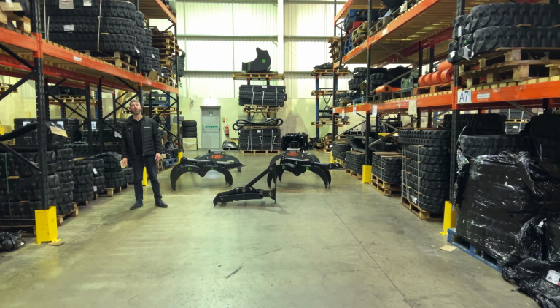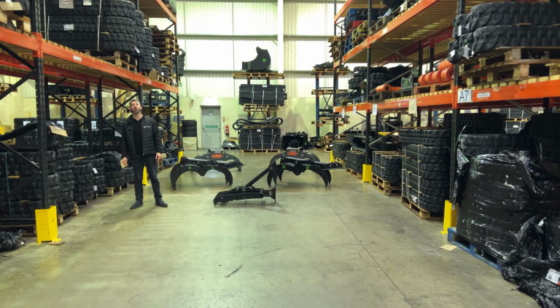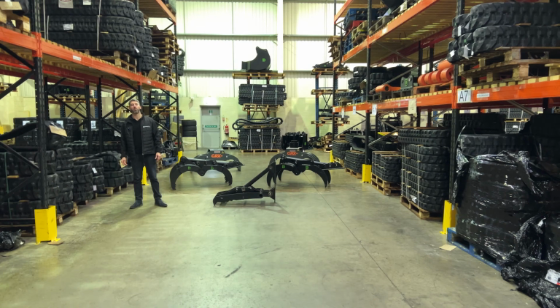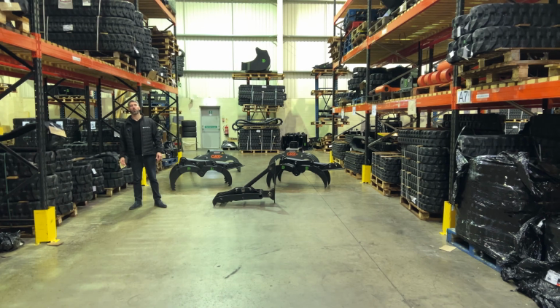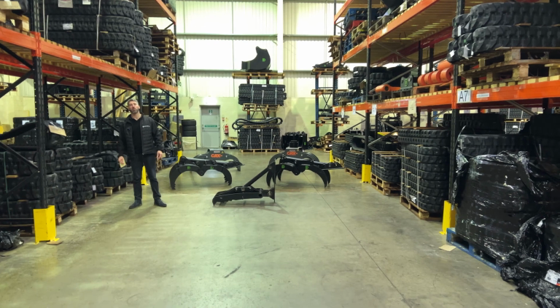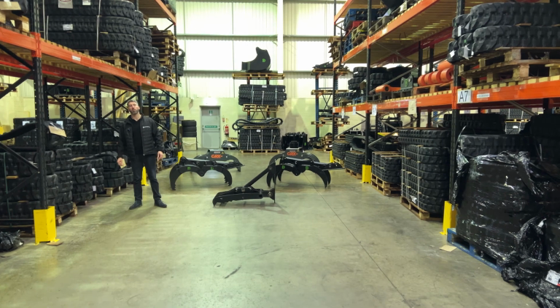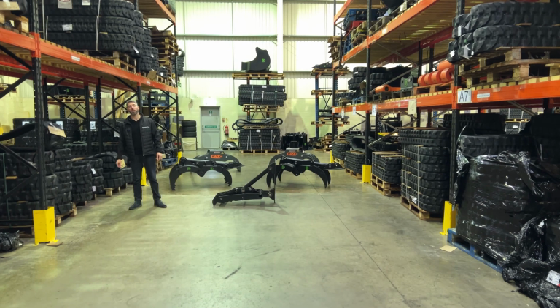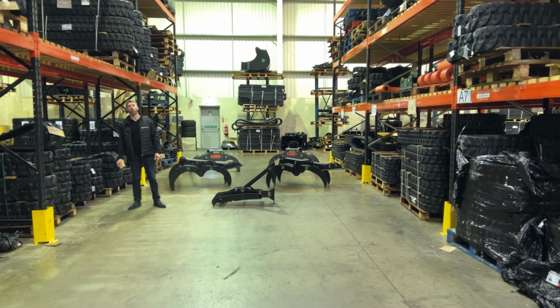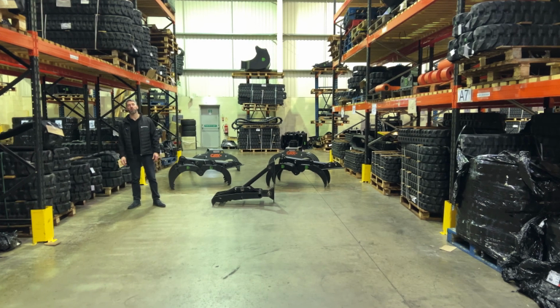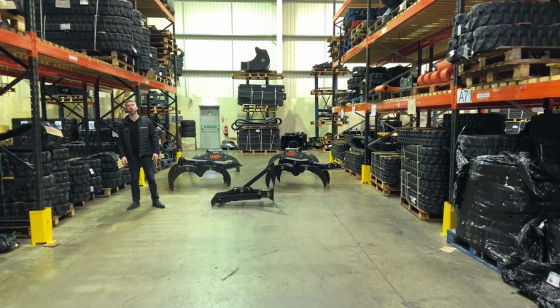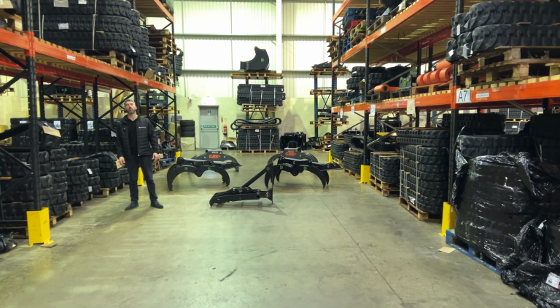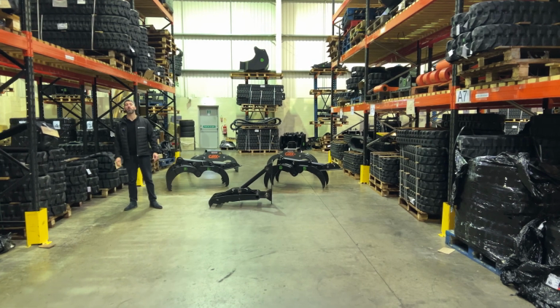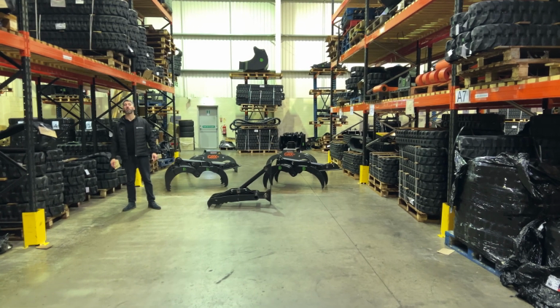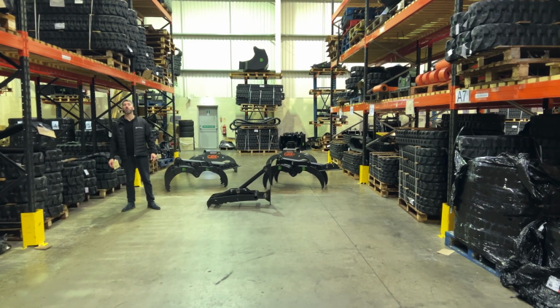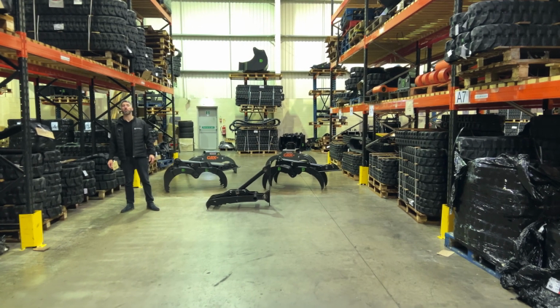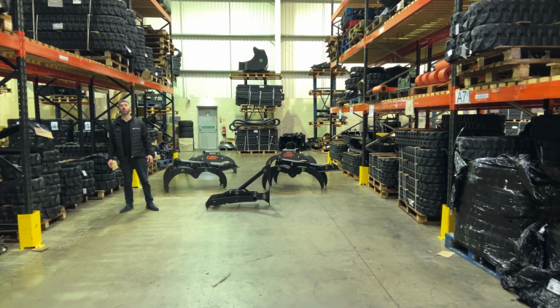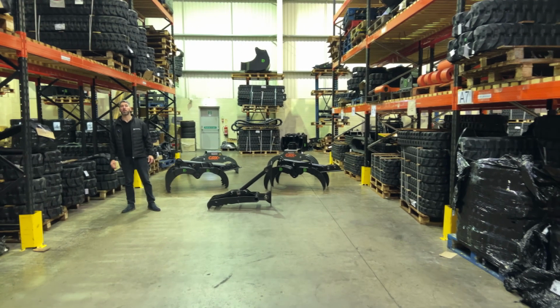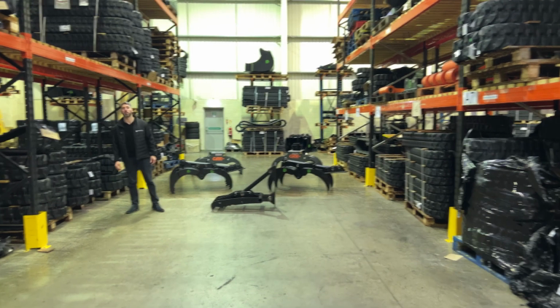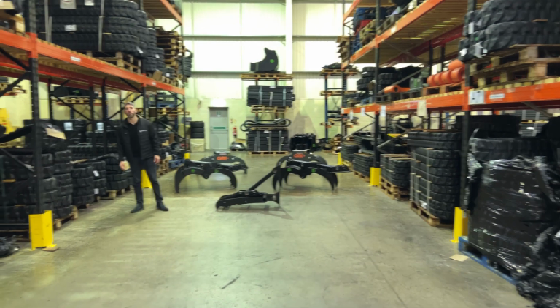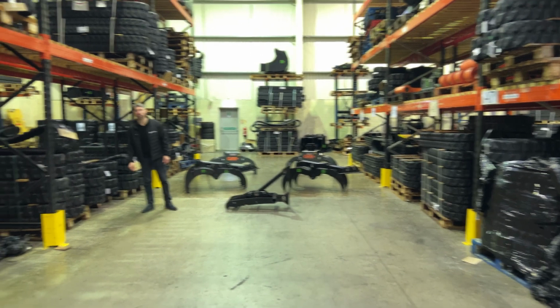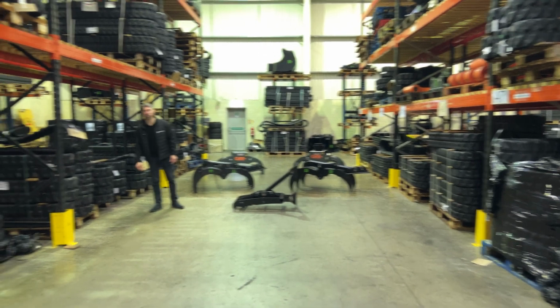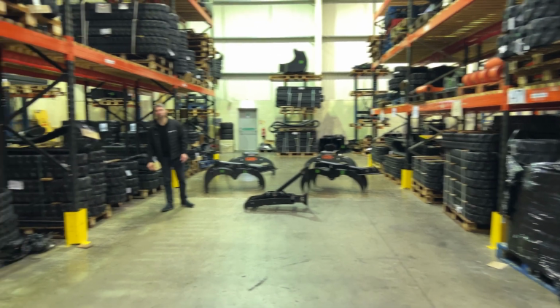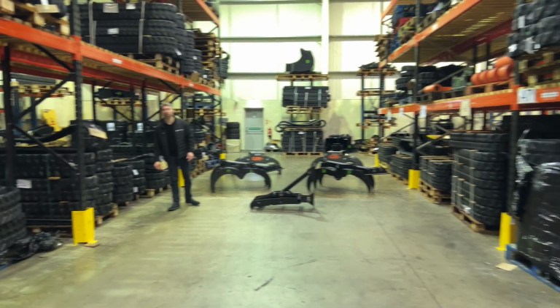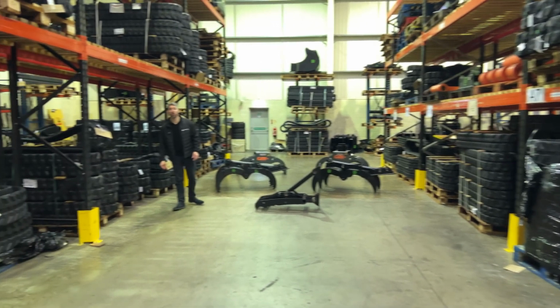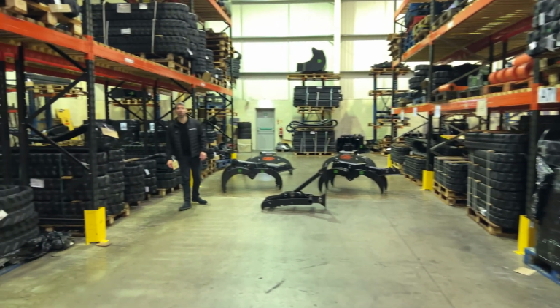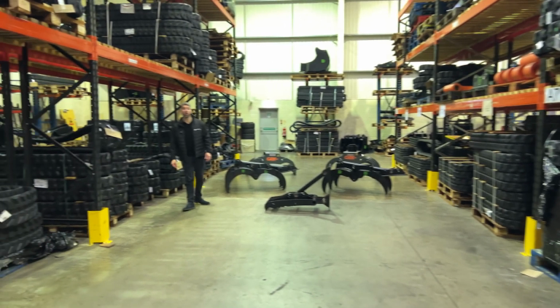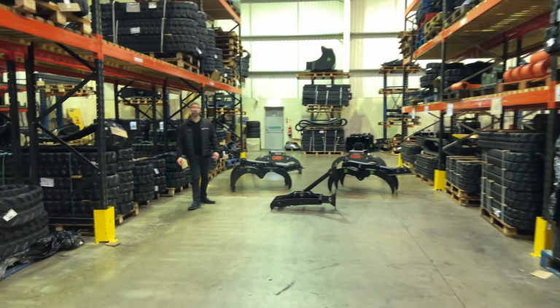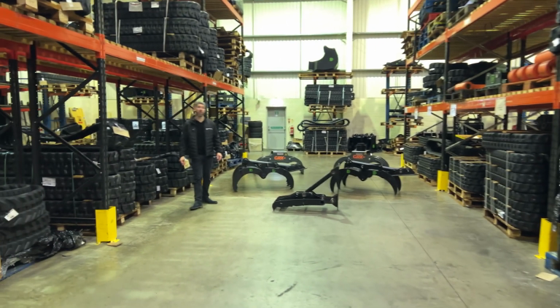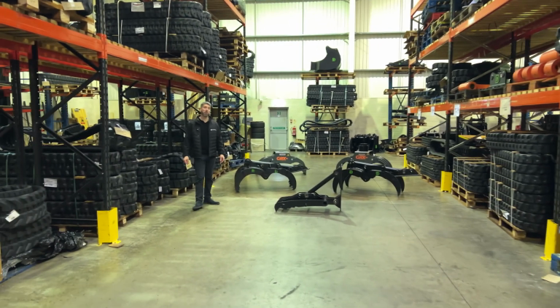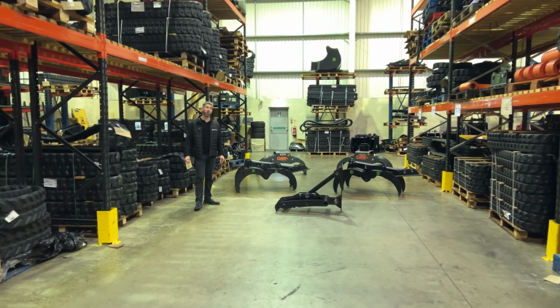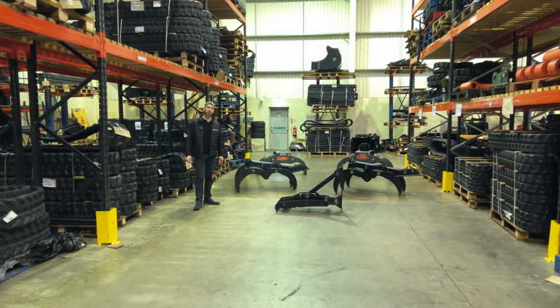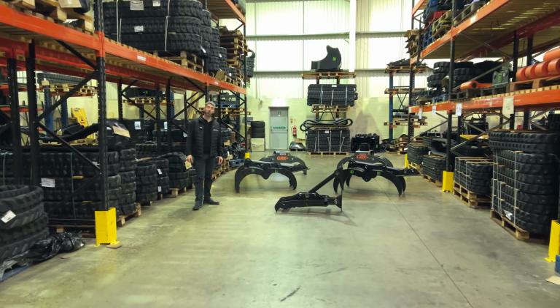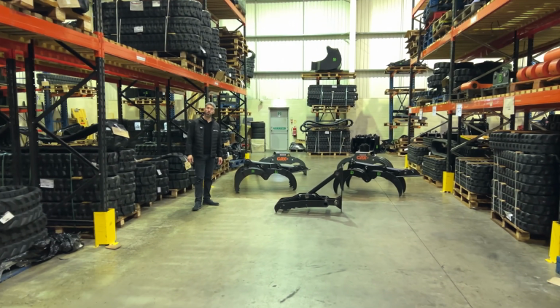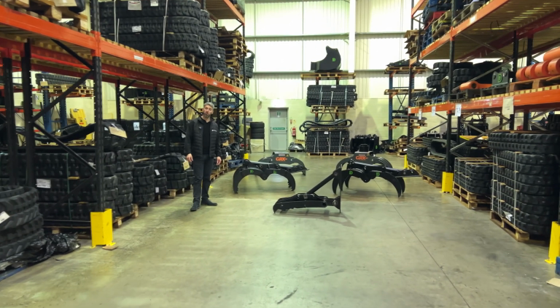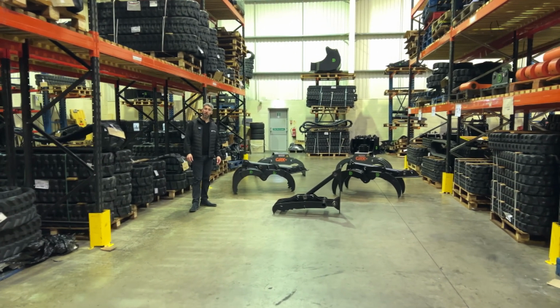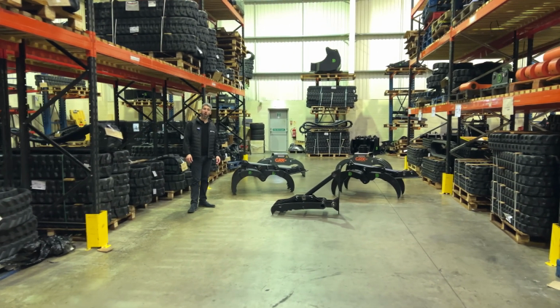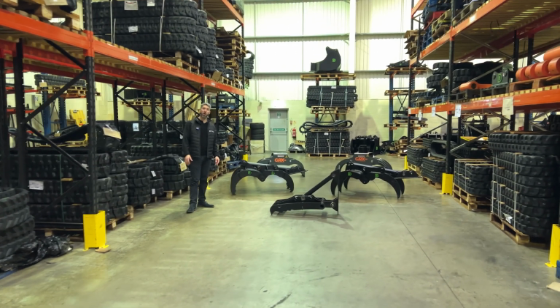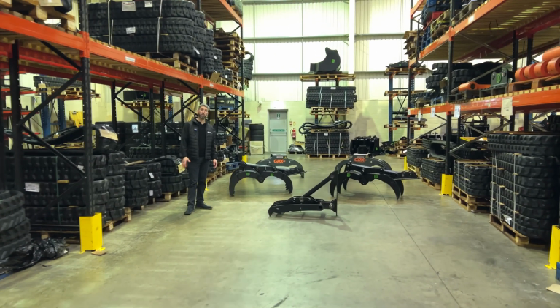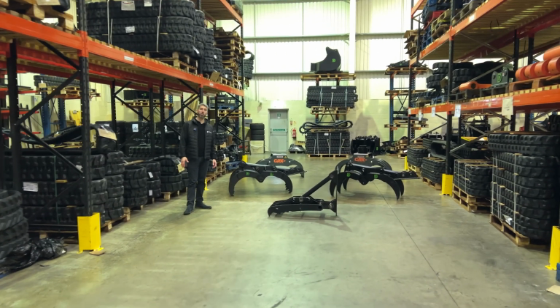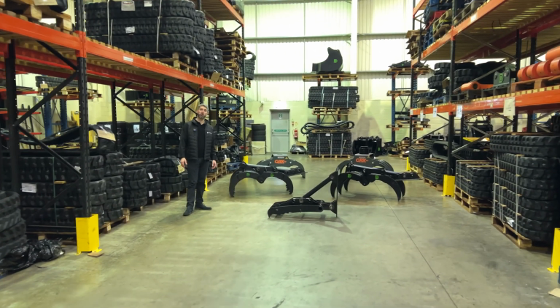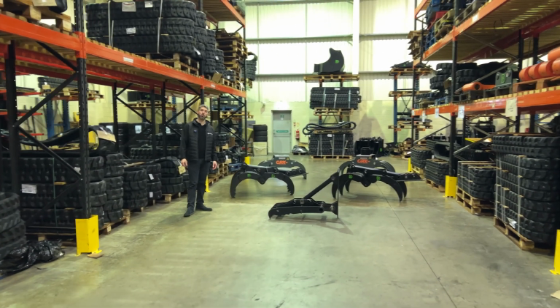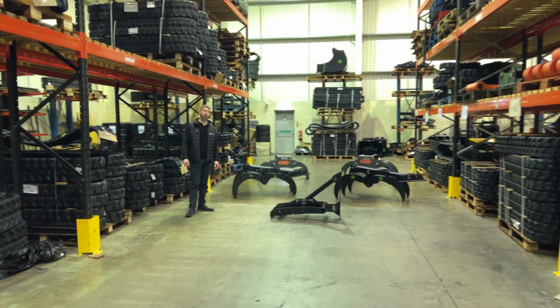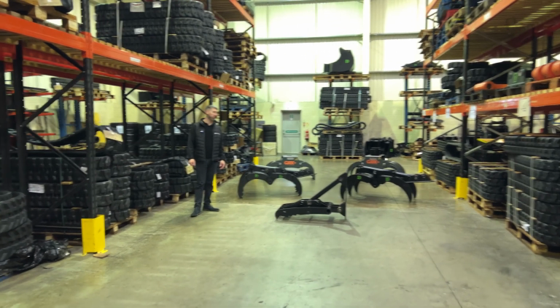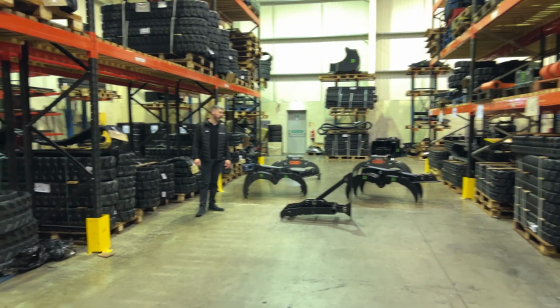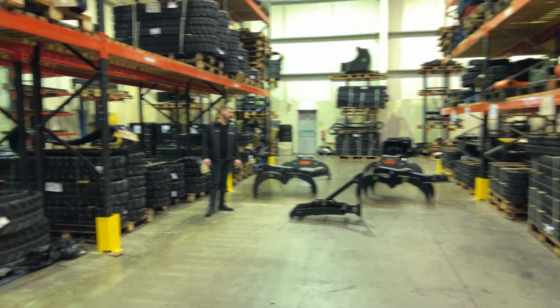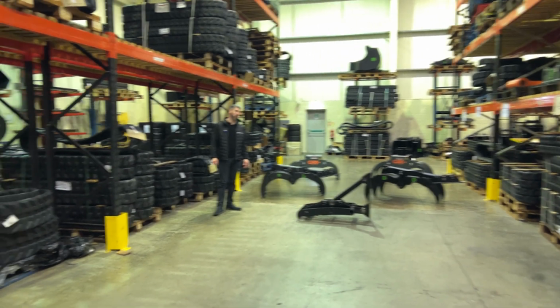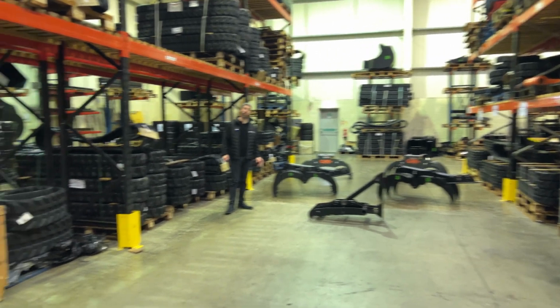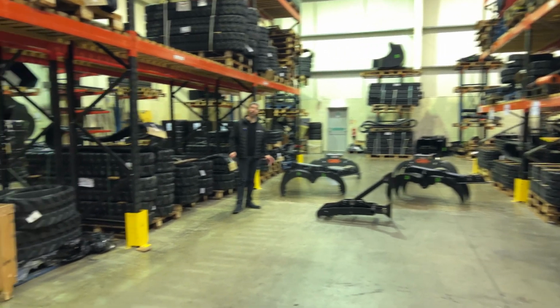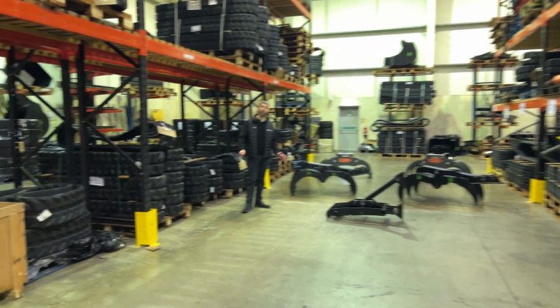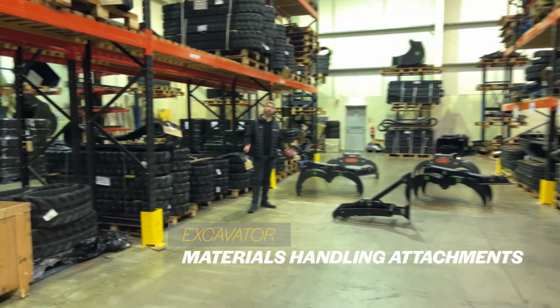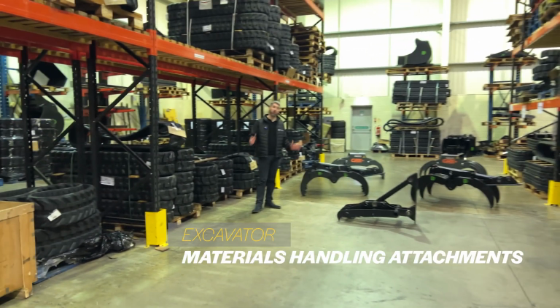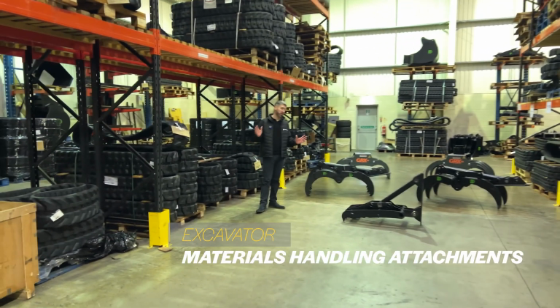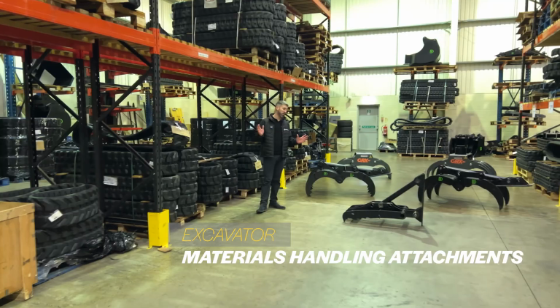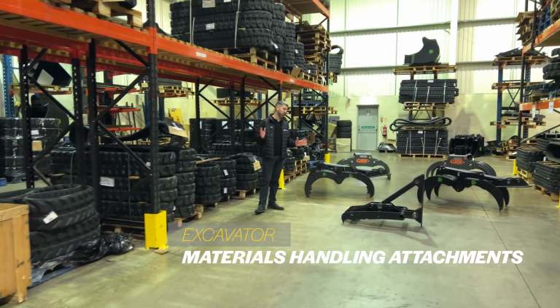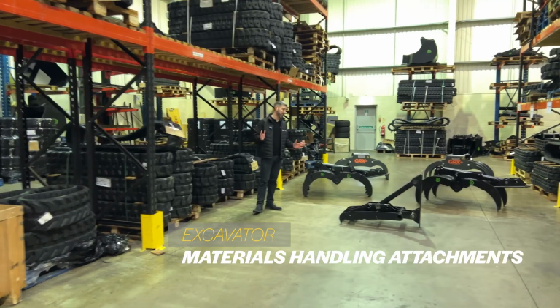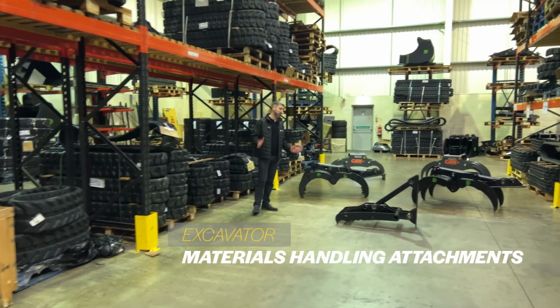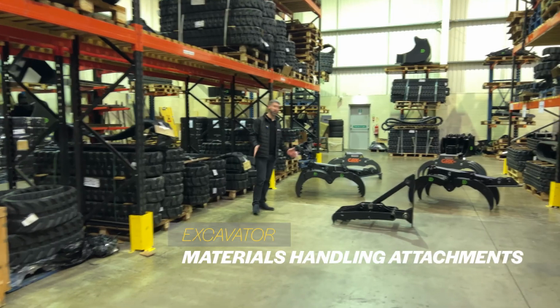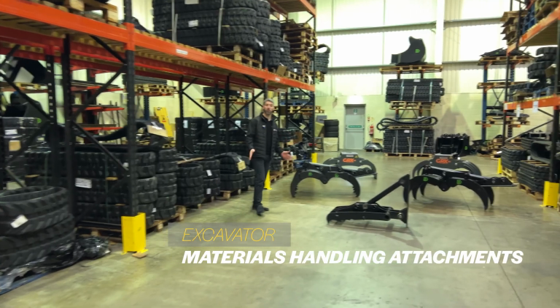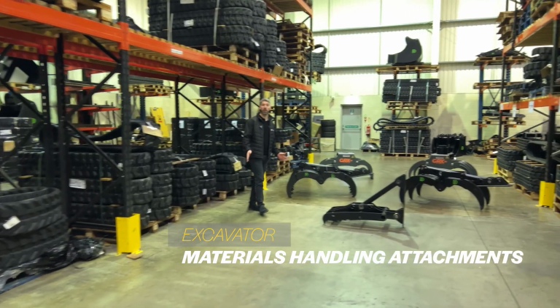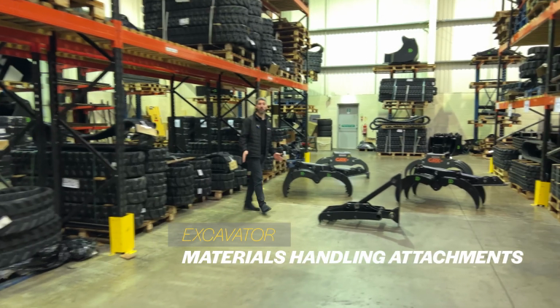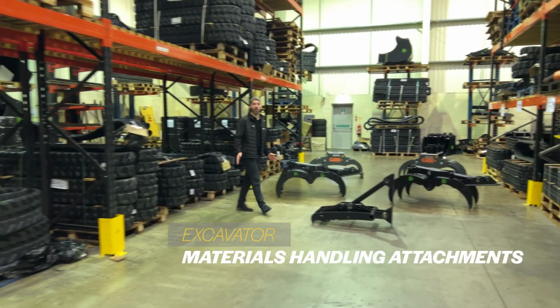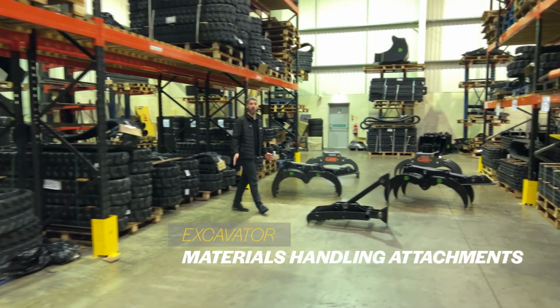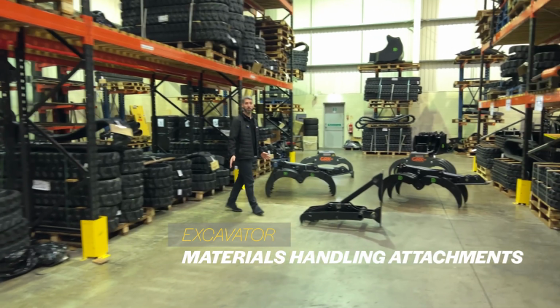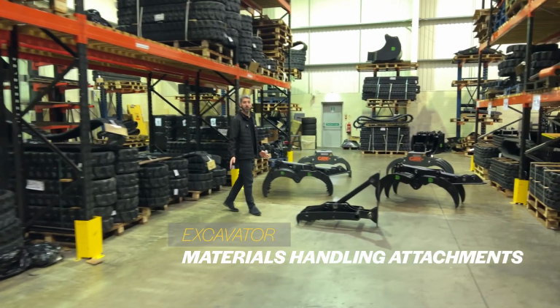Welcome back to another video from Dig Bits. Today we're going to talk about options you can go with for material handling.